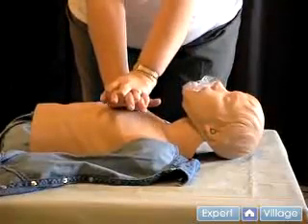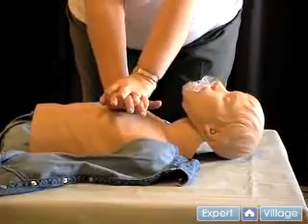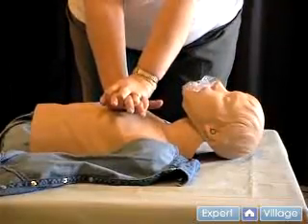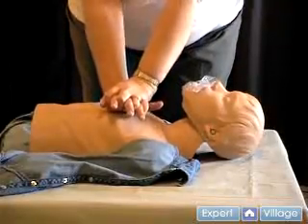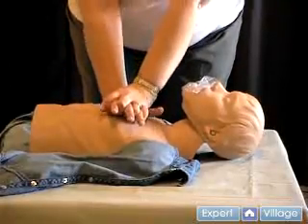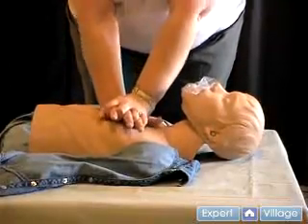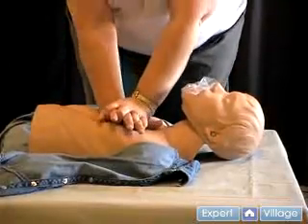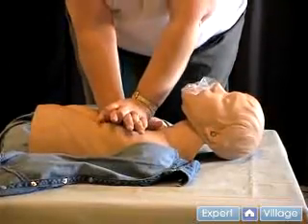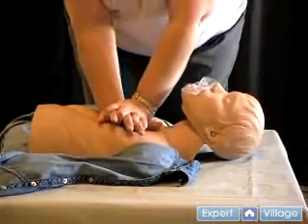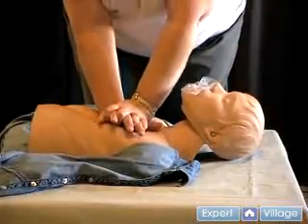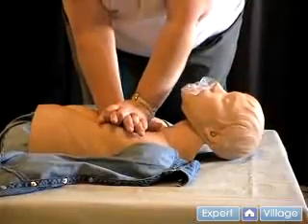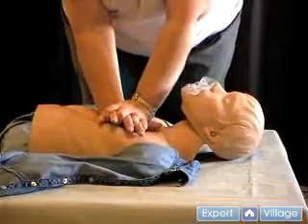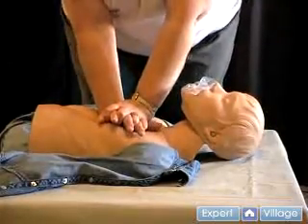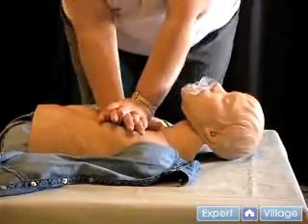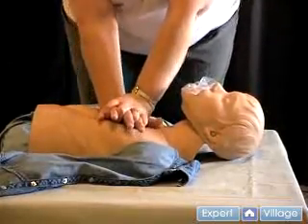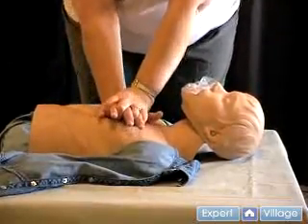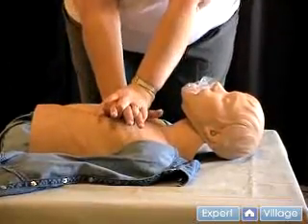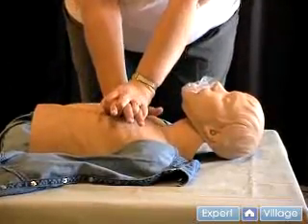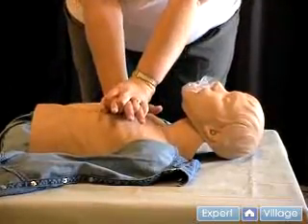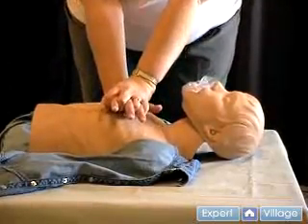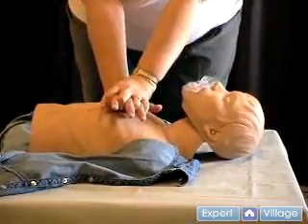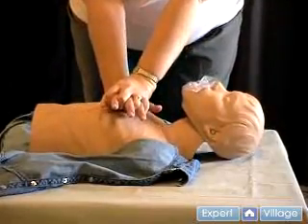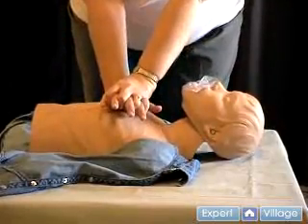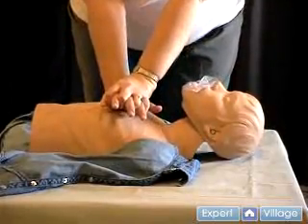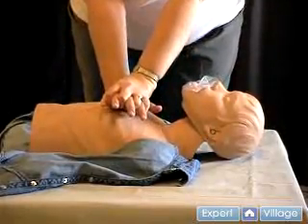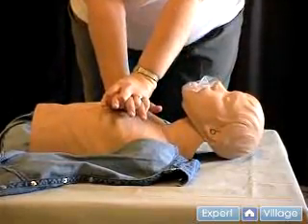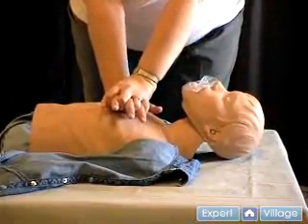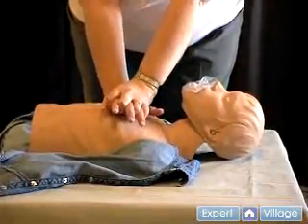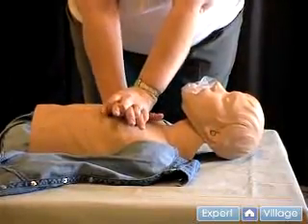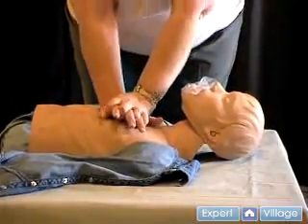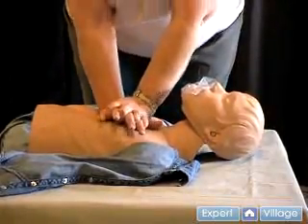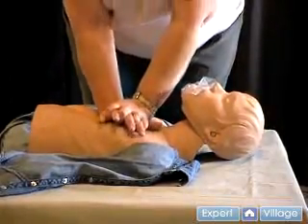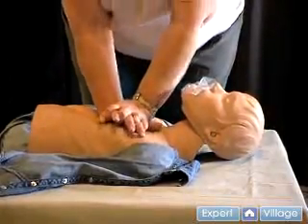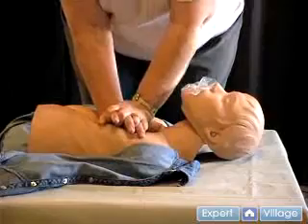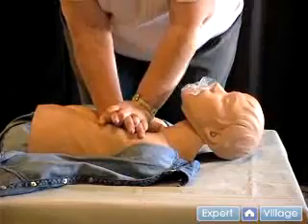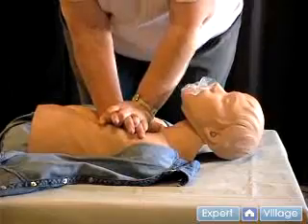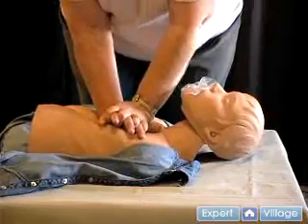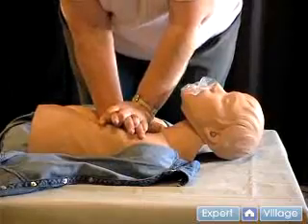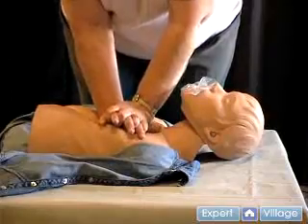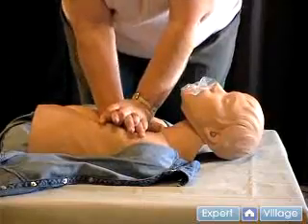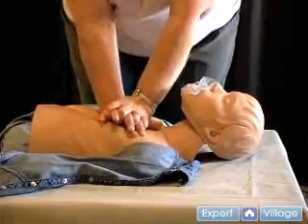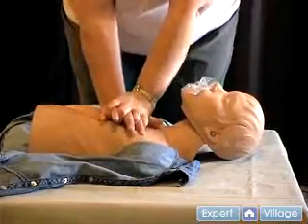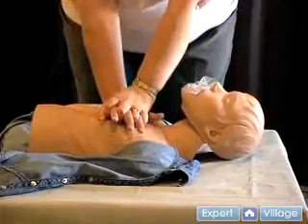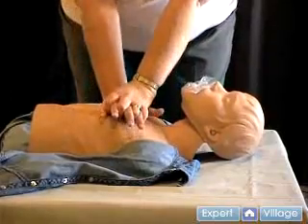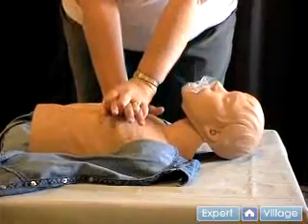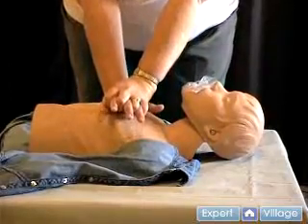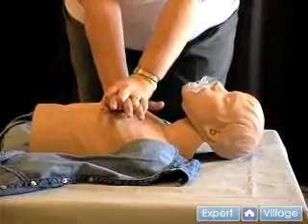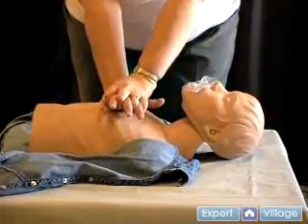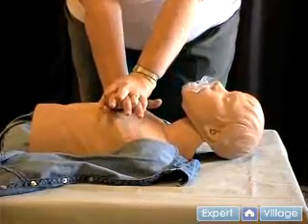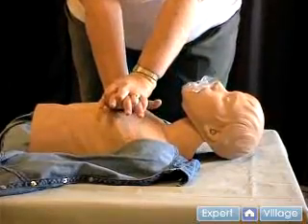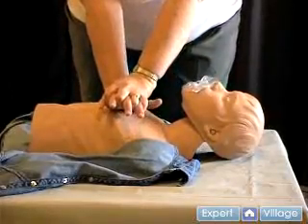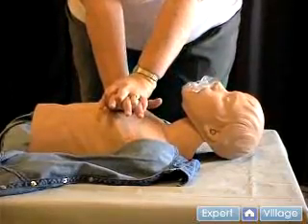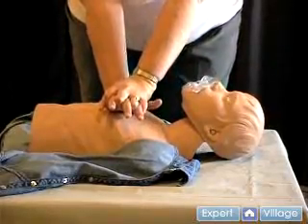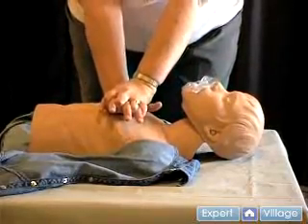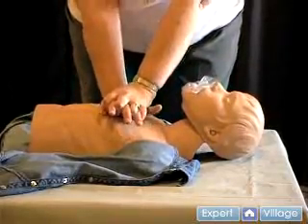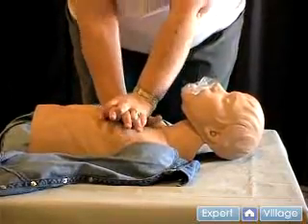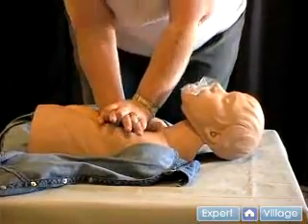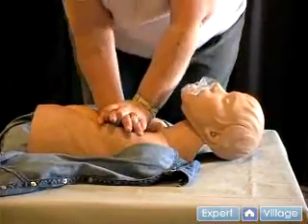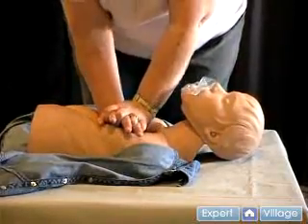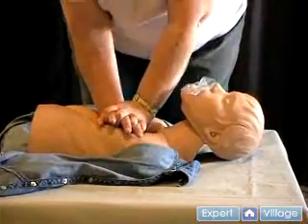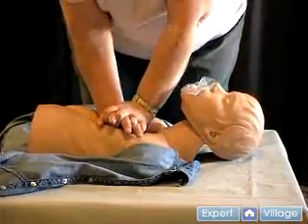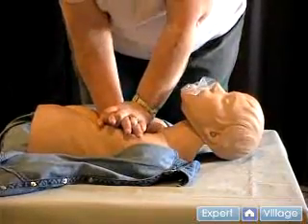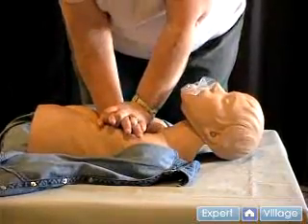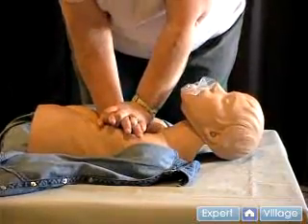Be sure to release all pressure after each compression to allow the chest to recoil completely. This lets the heart fully refill.